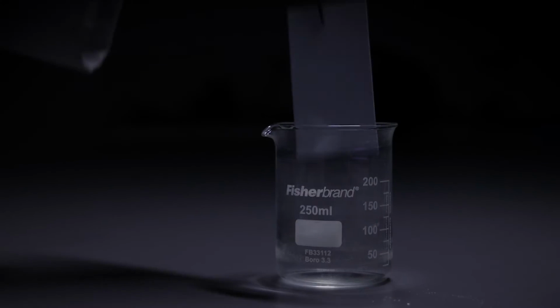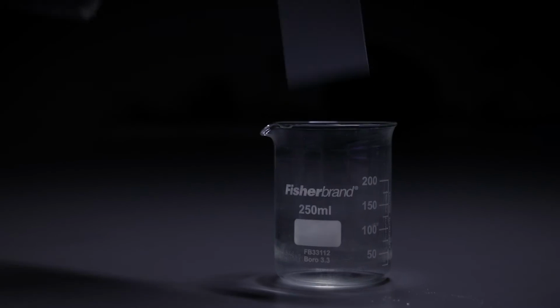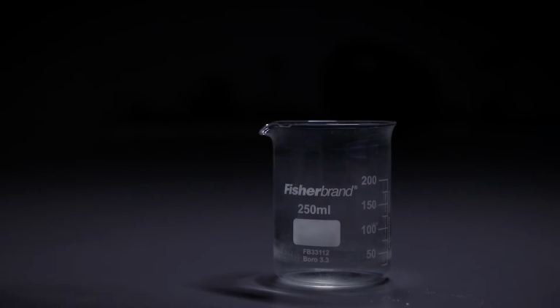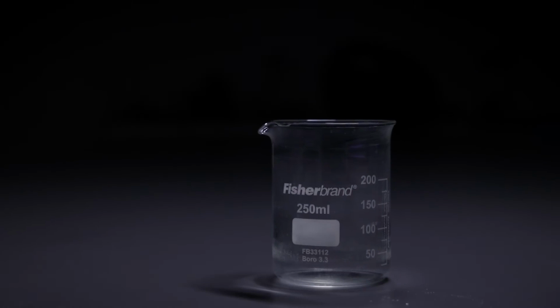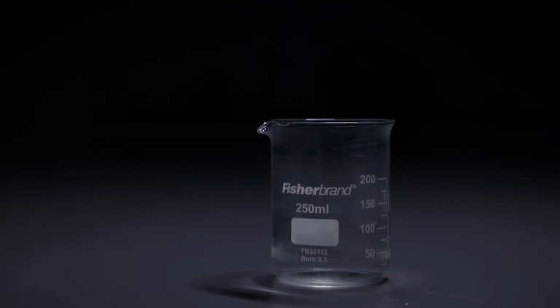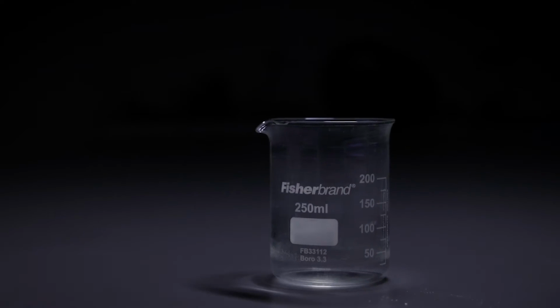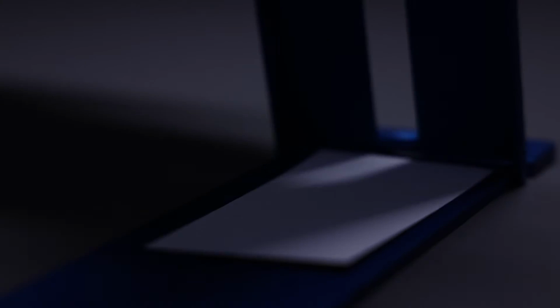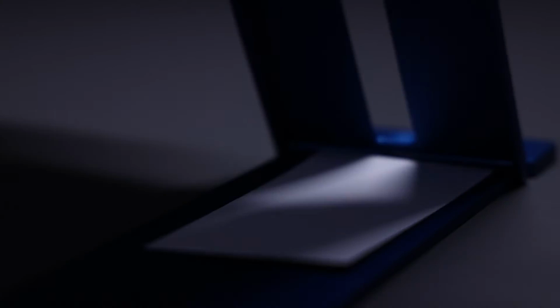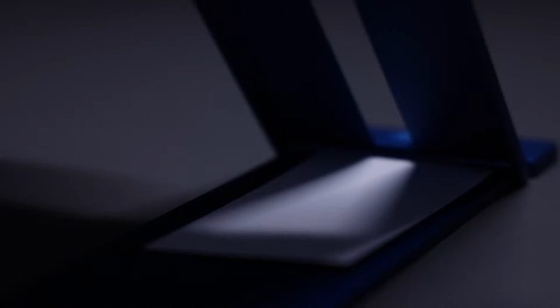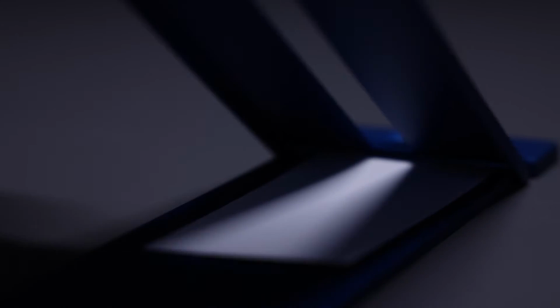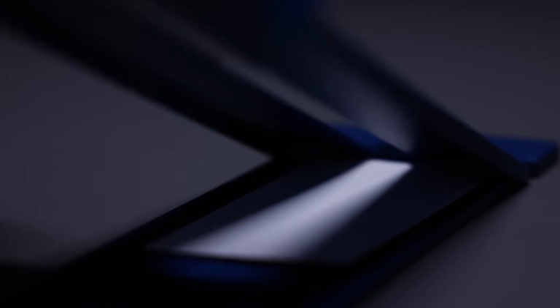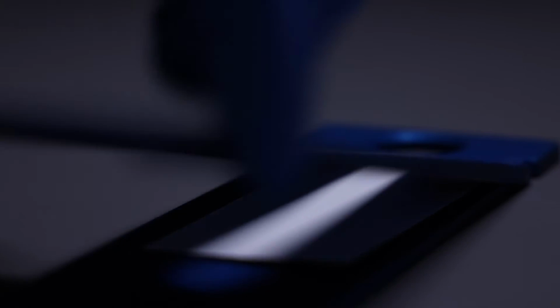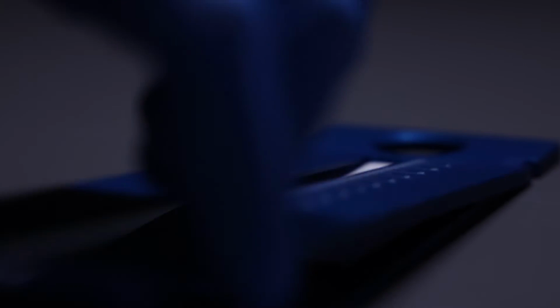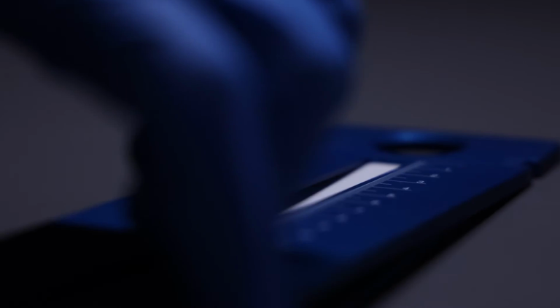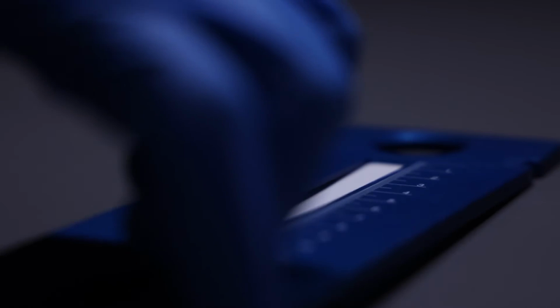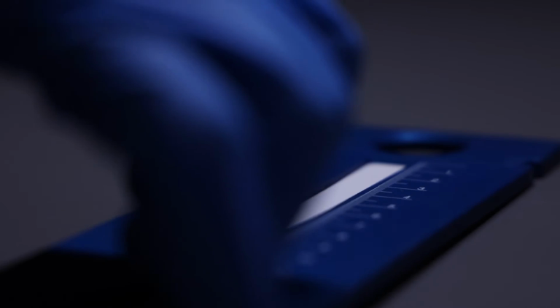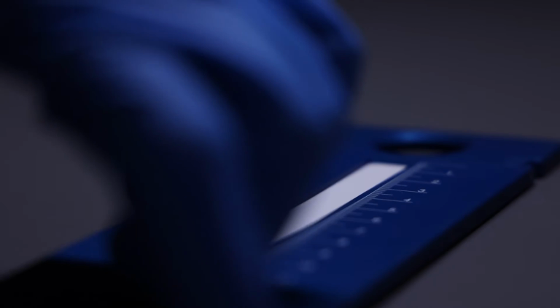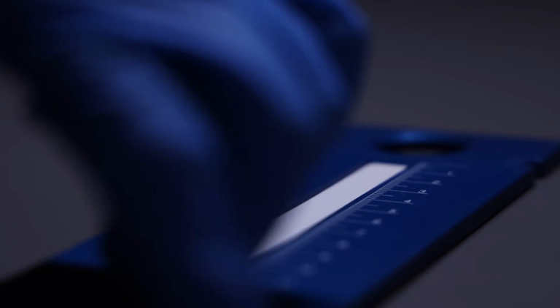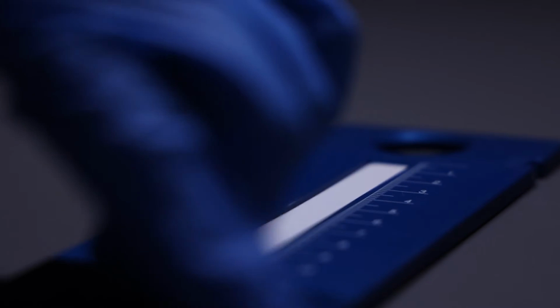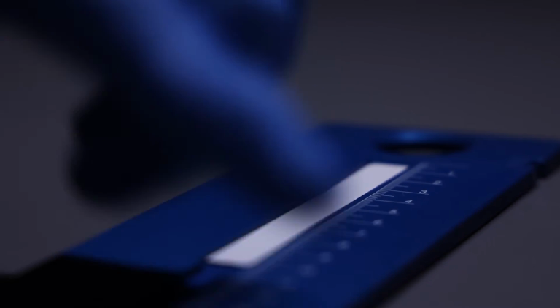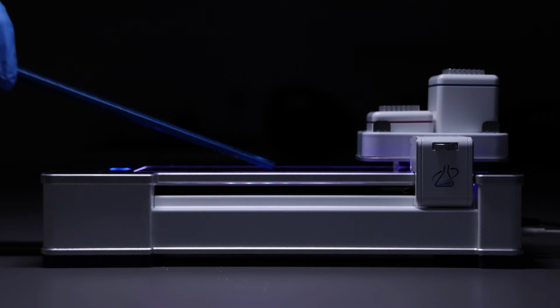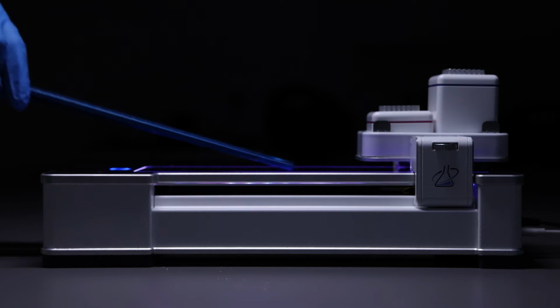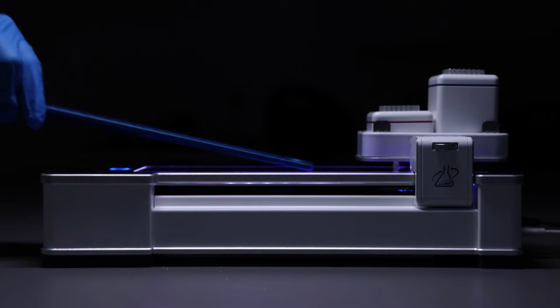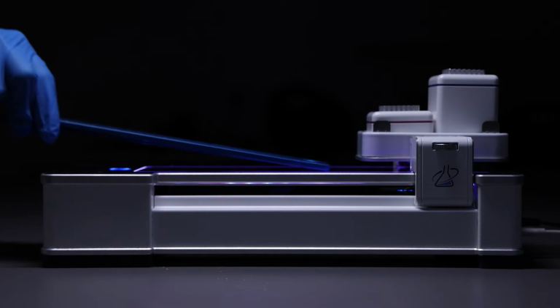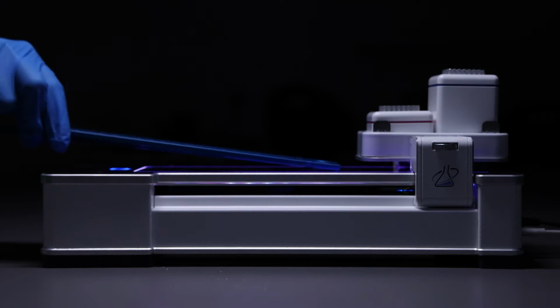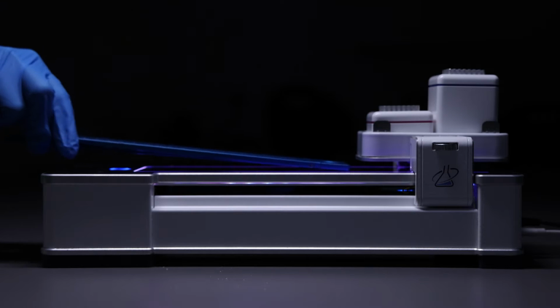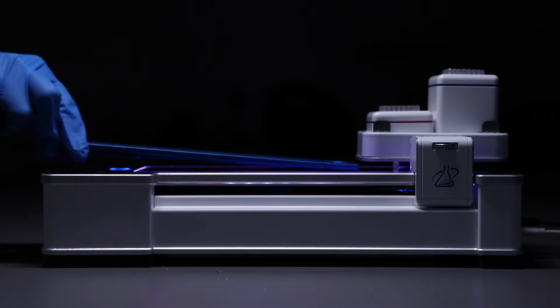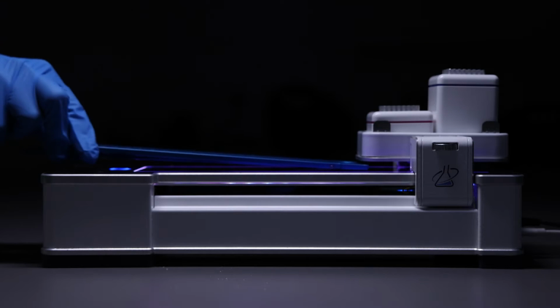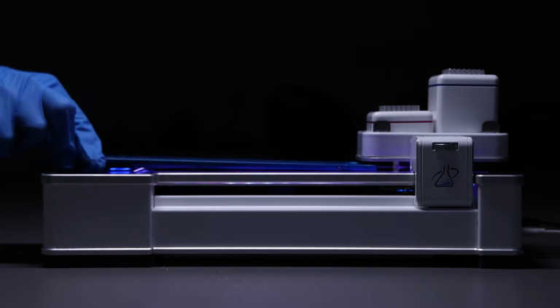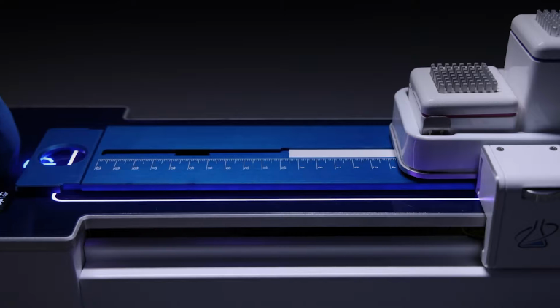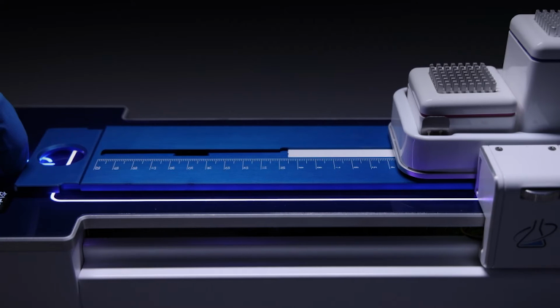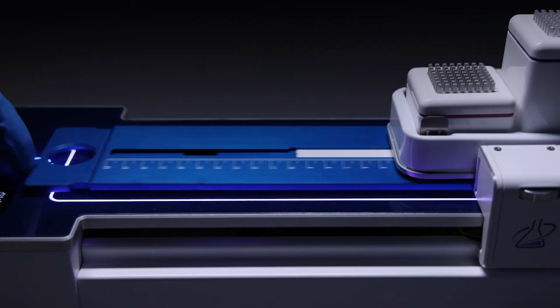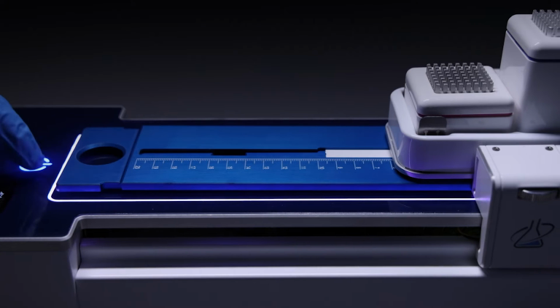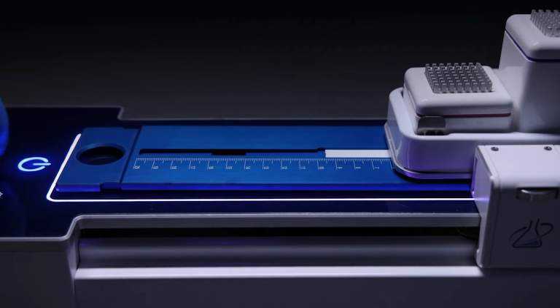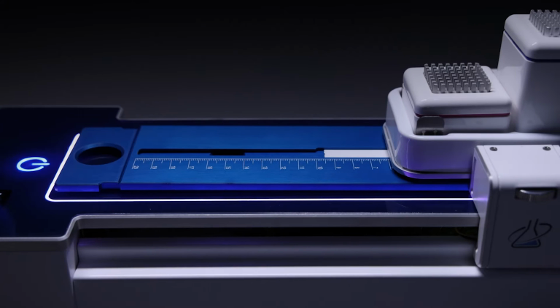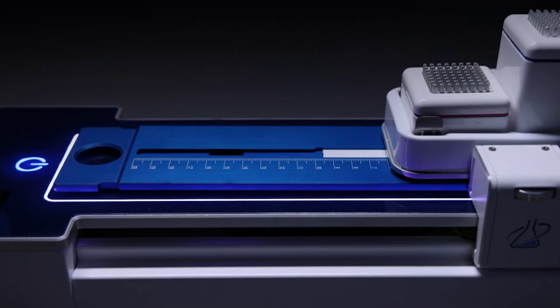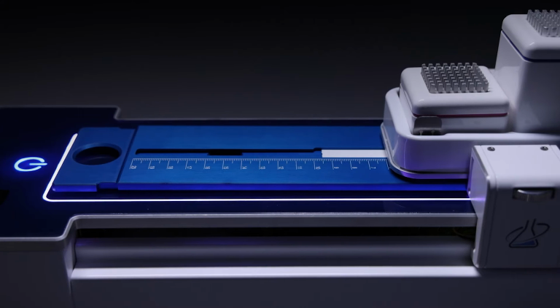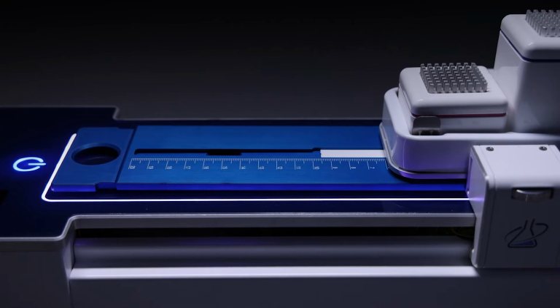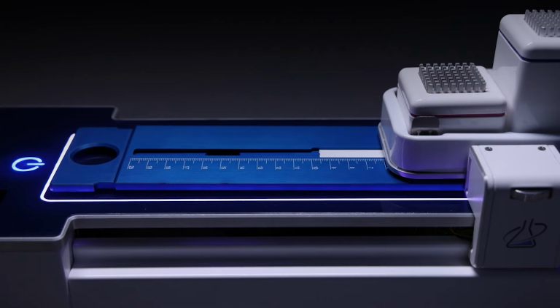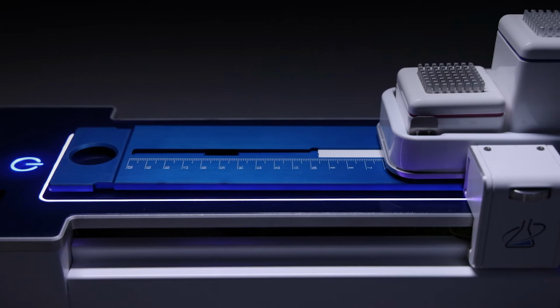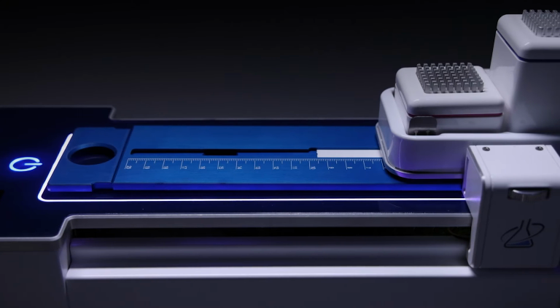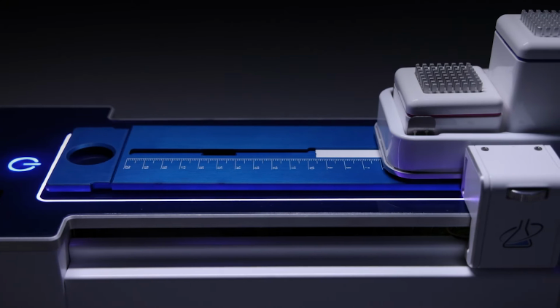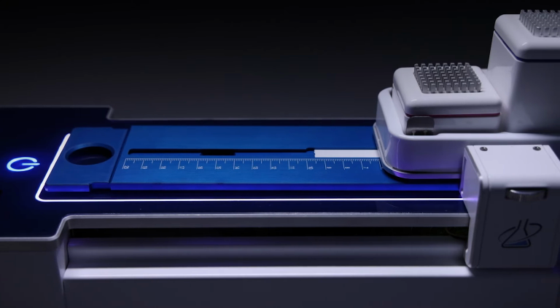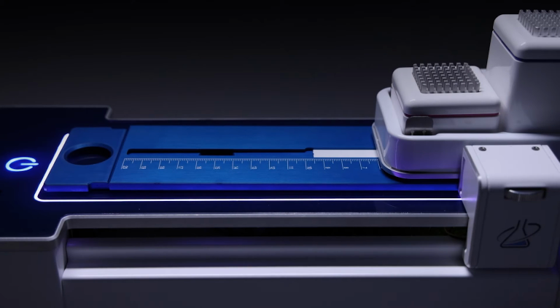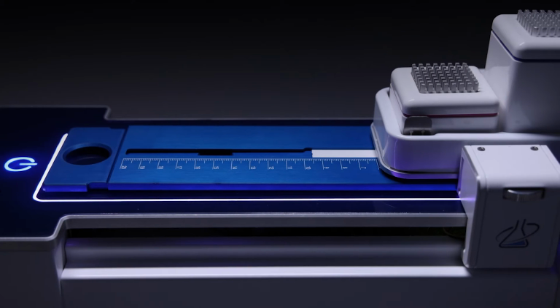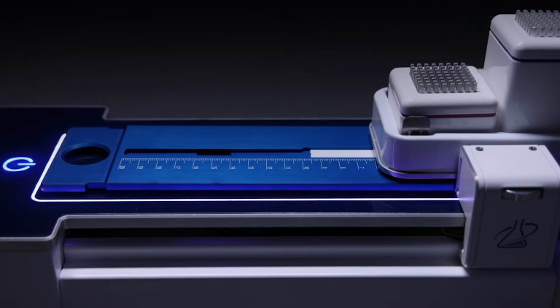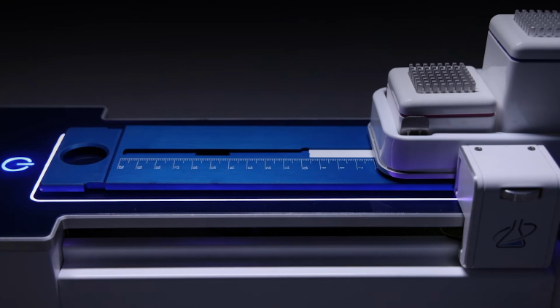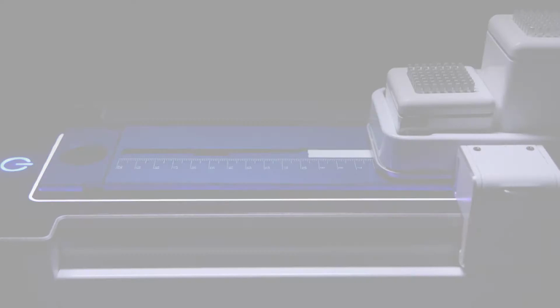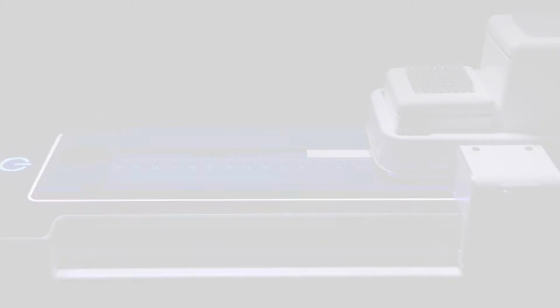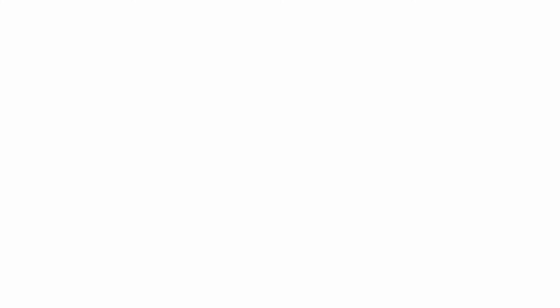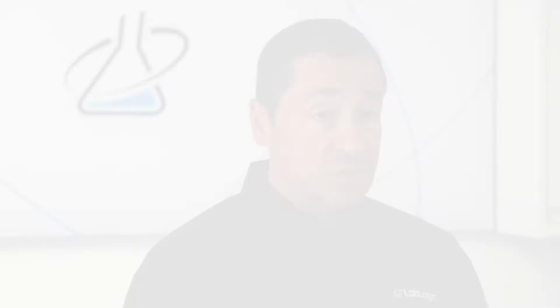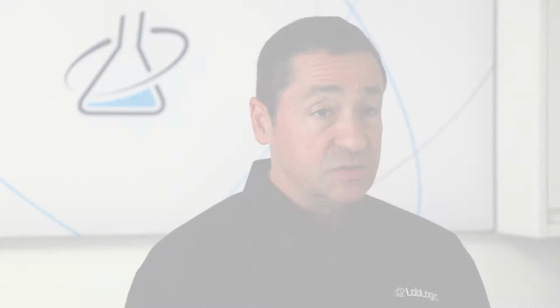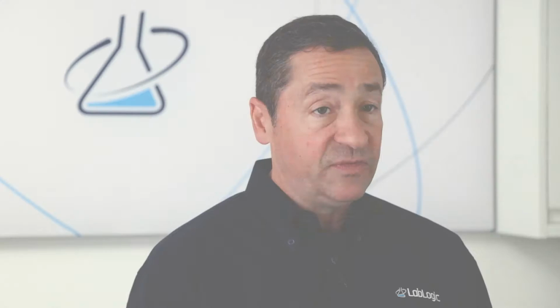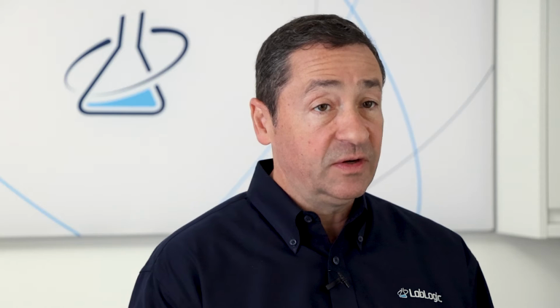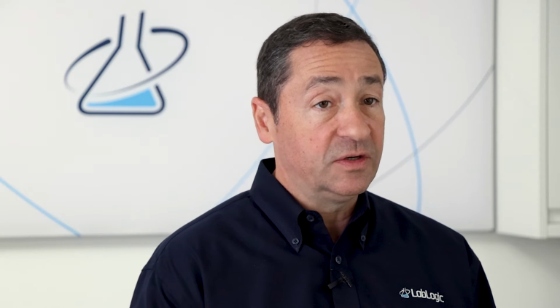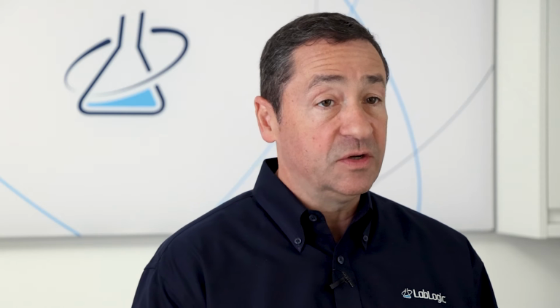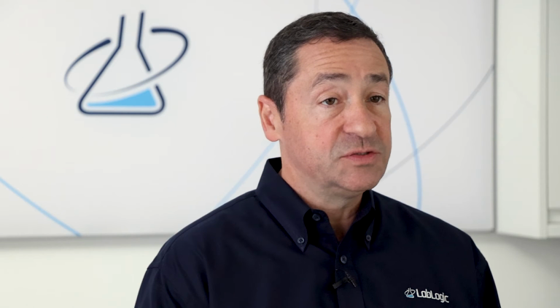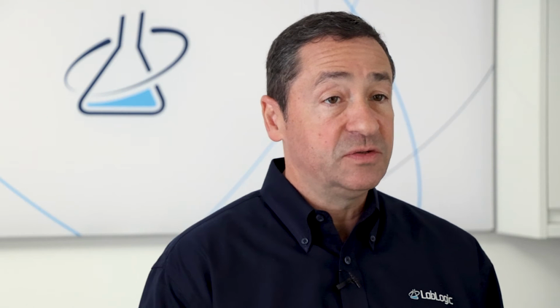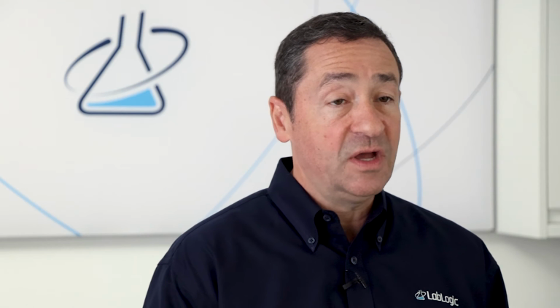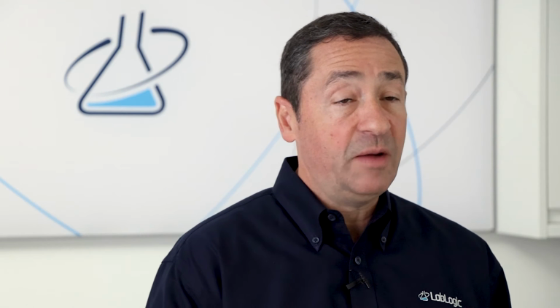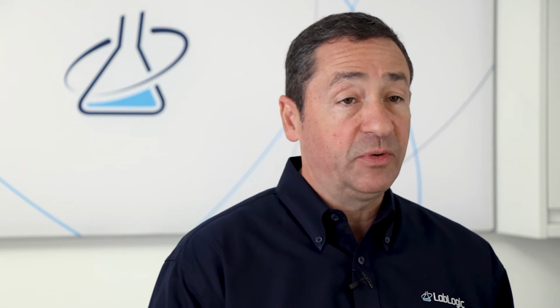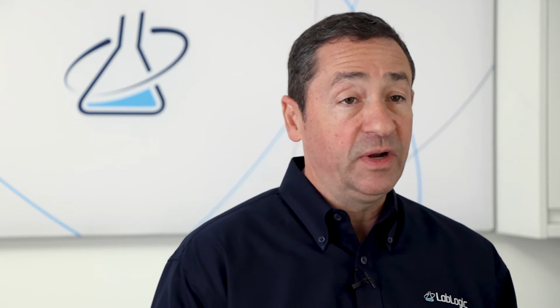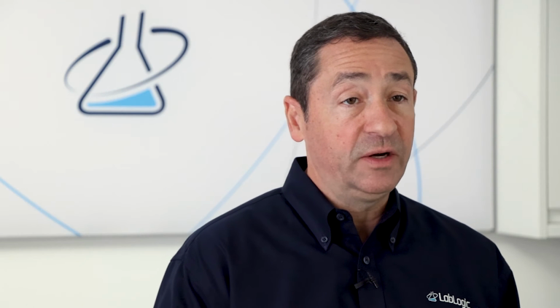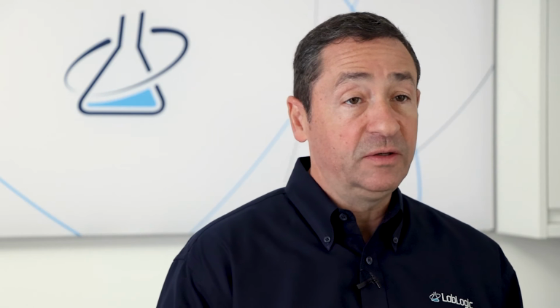The TLC strip holder is used for transporting and holding the TLC strip to prevent contamination and reduce finger dose to the operator.